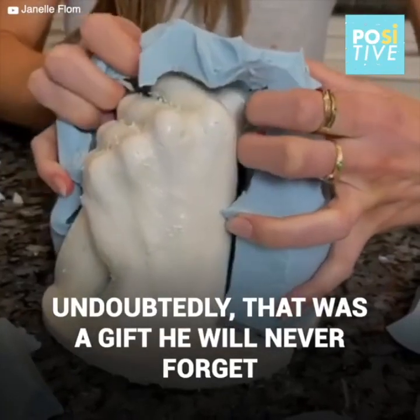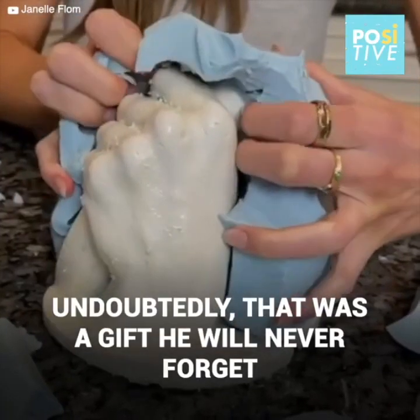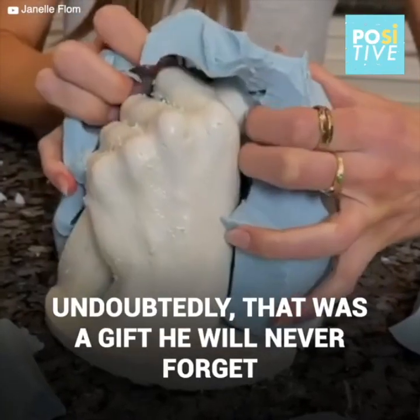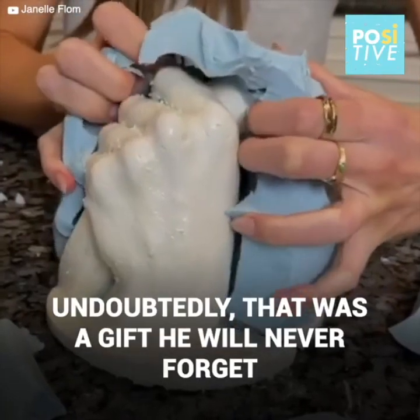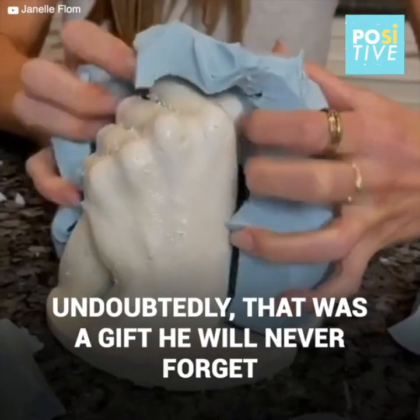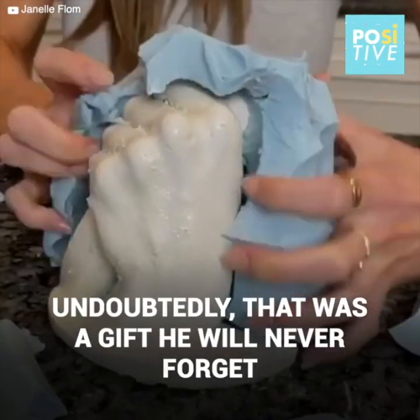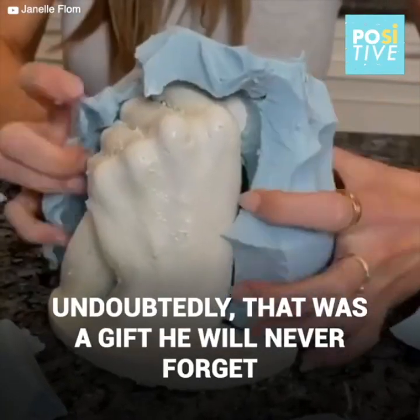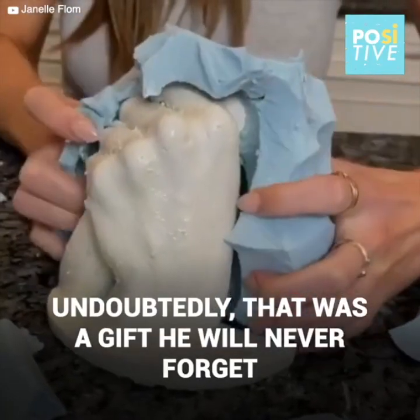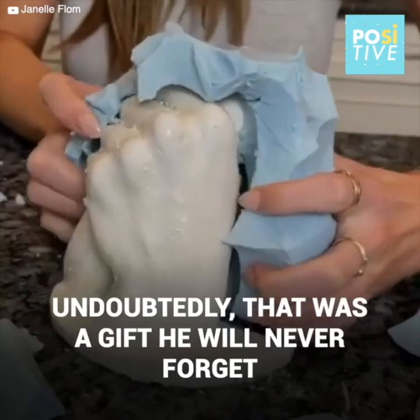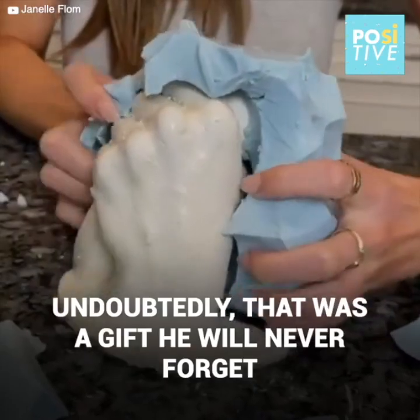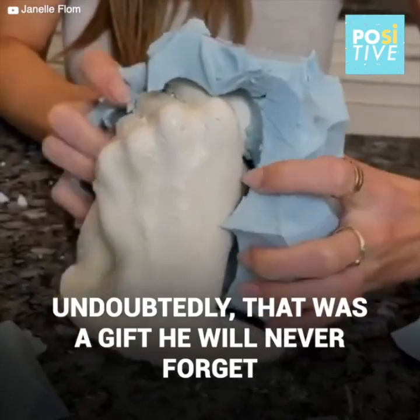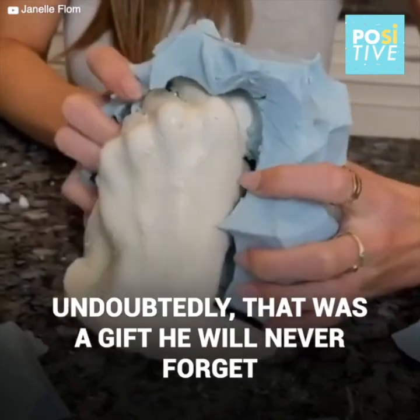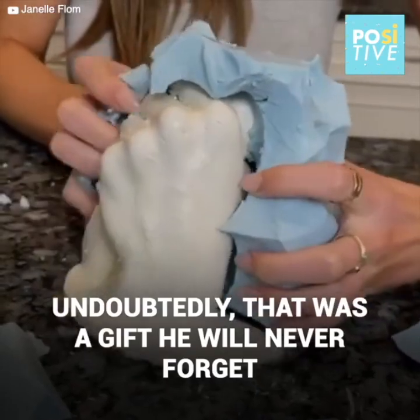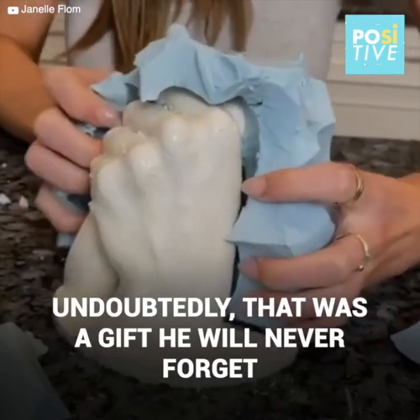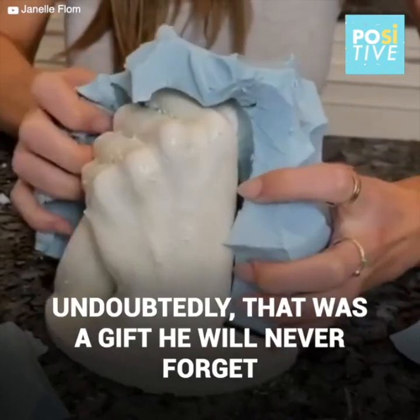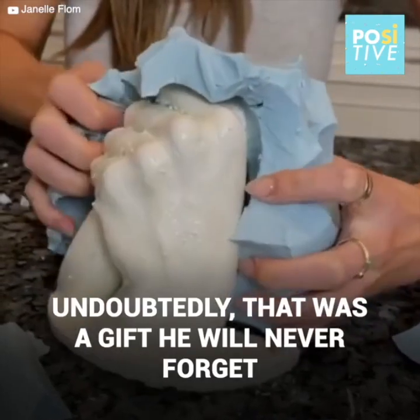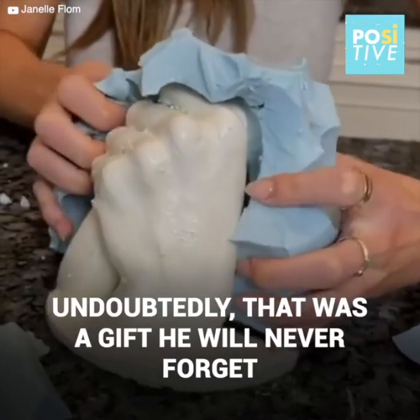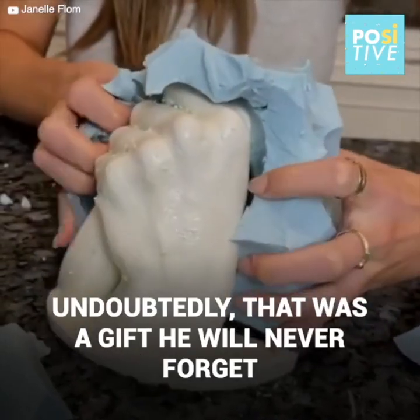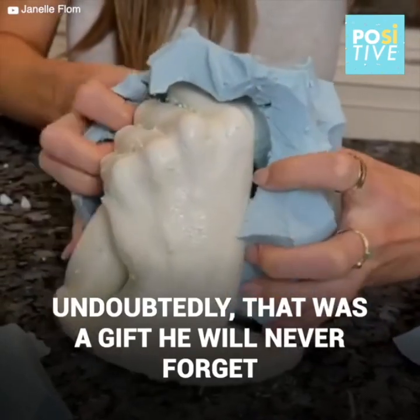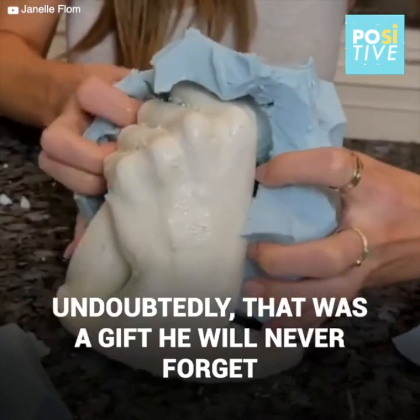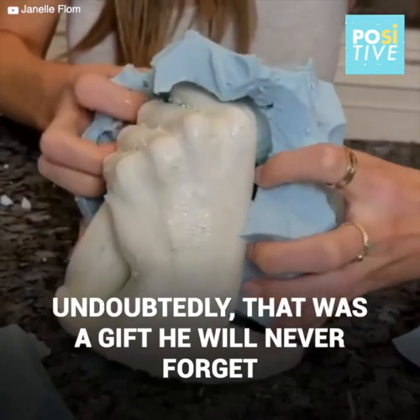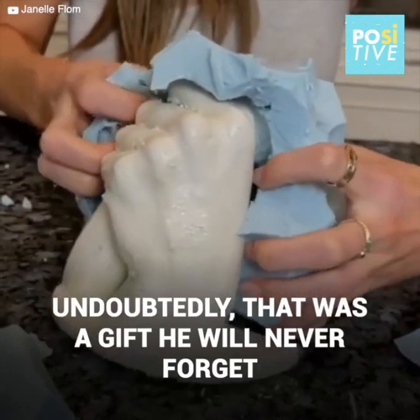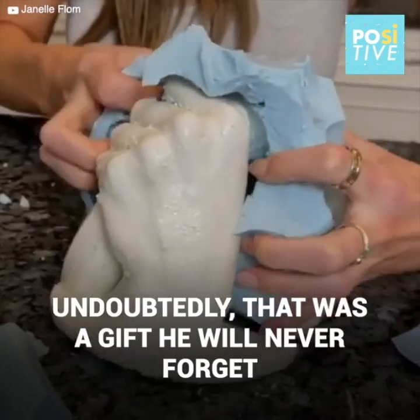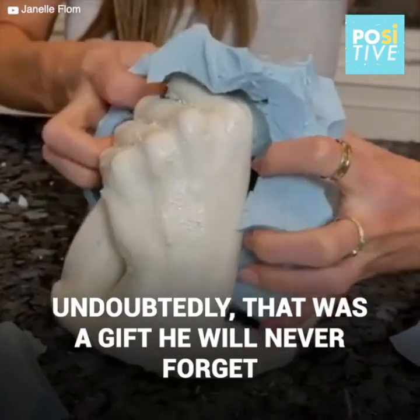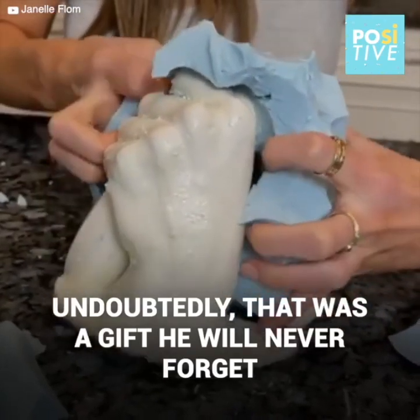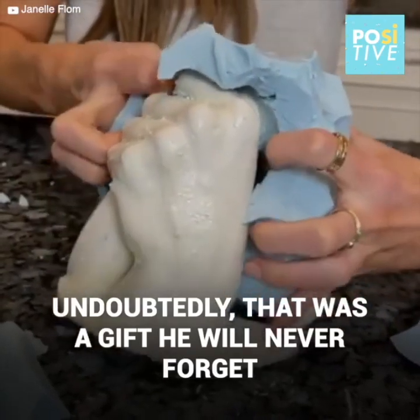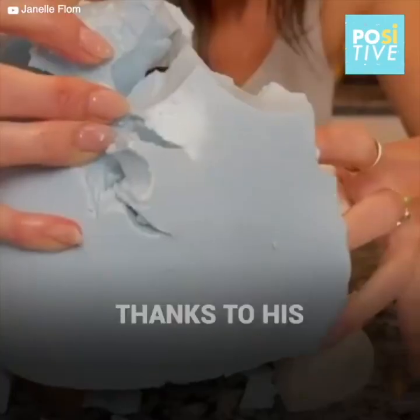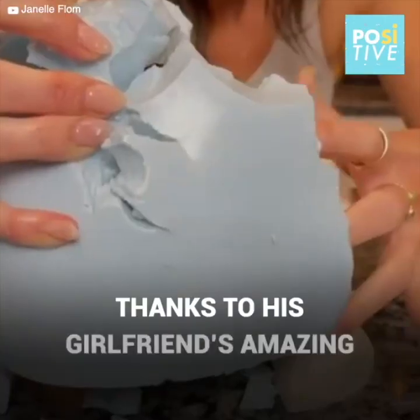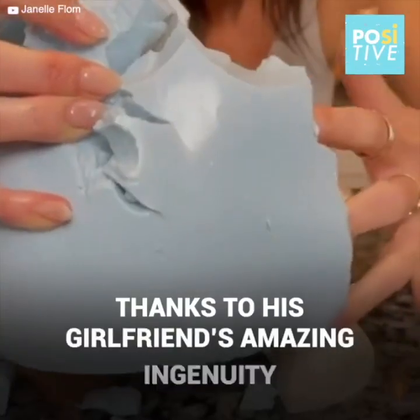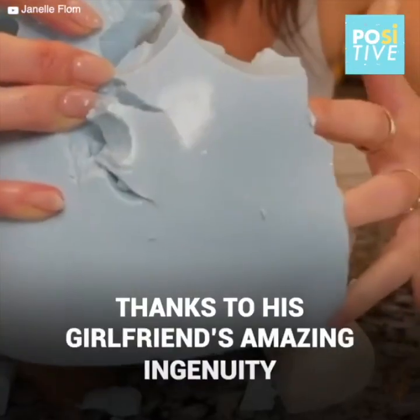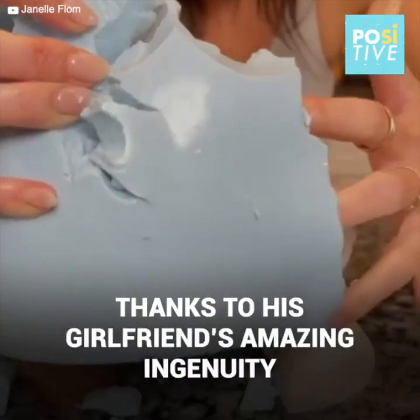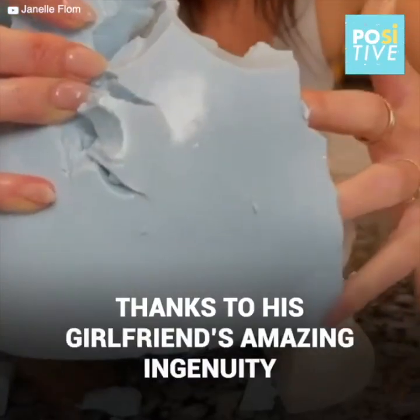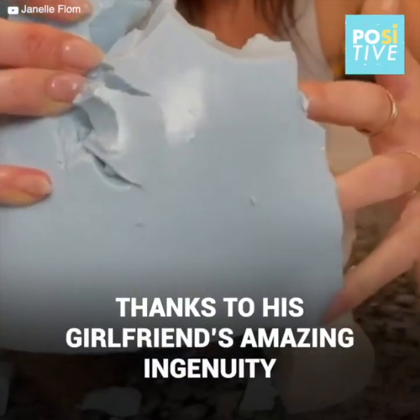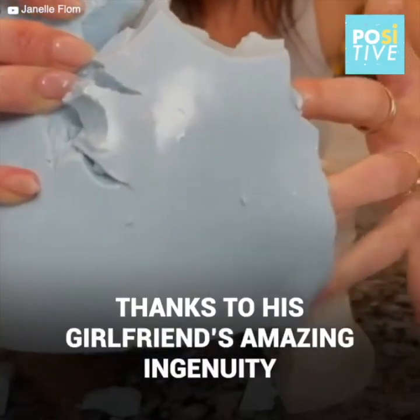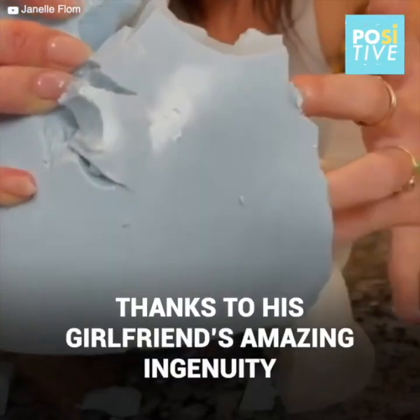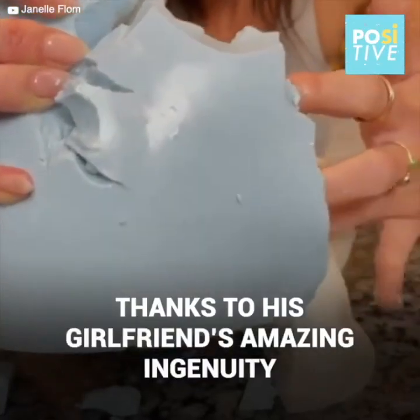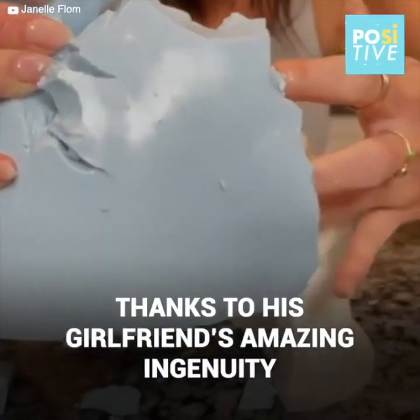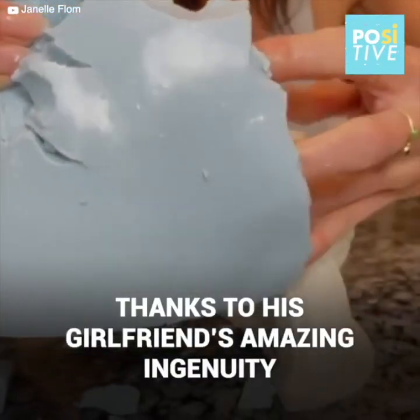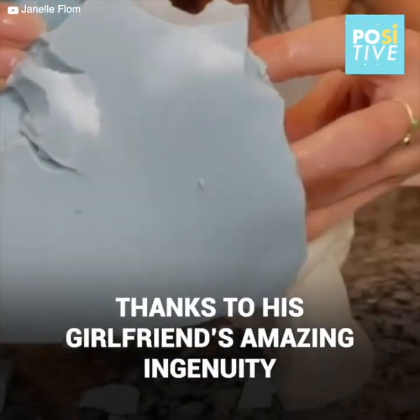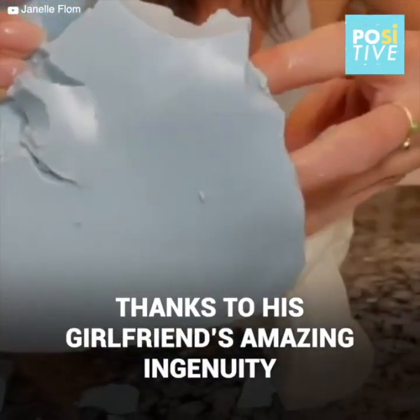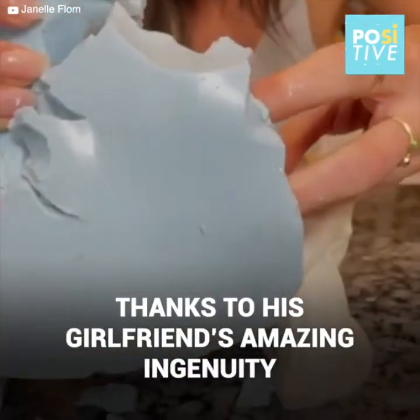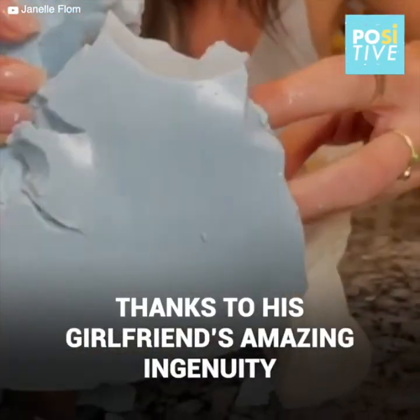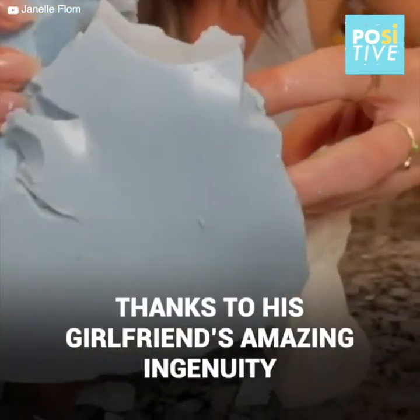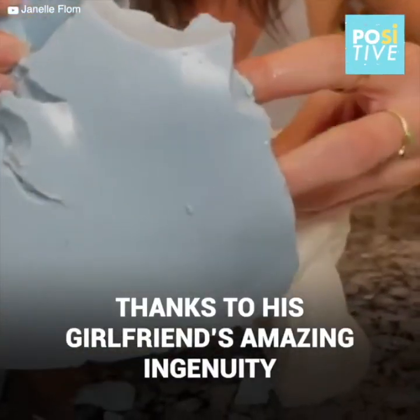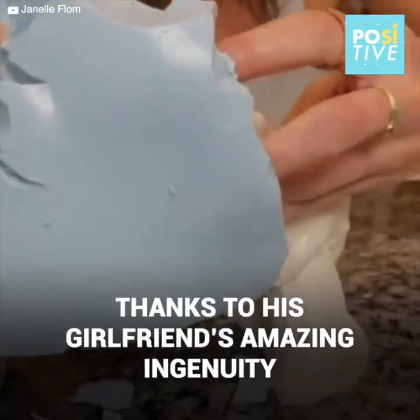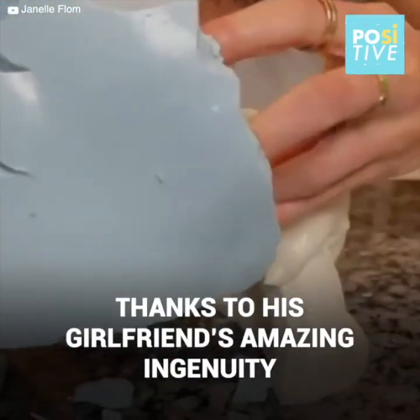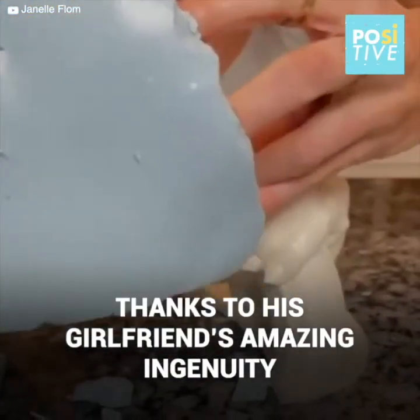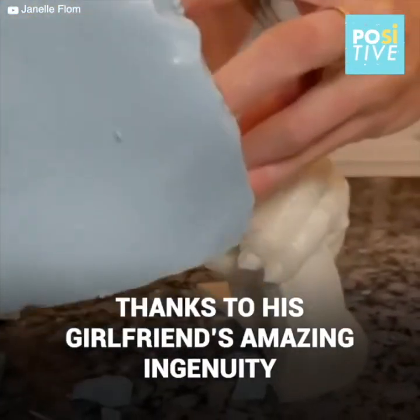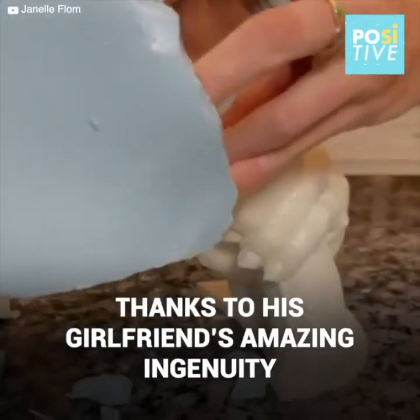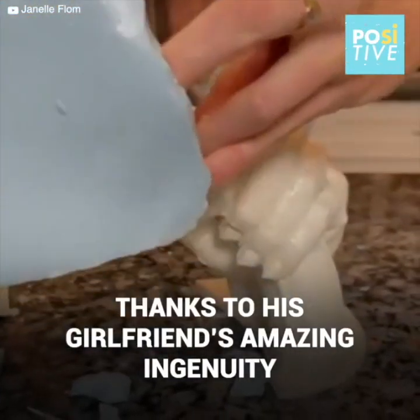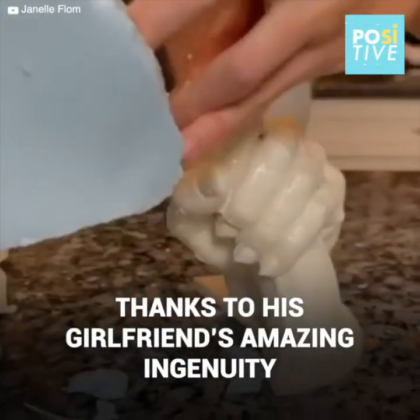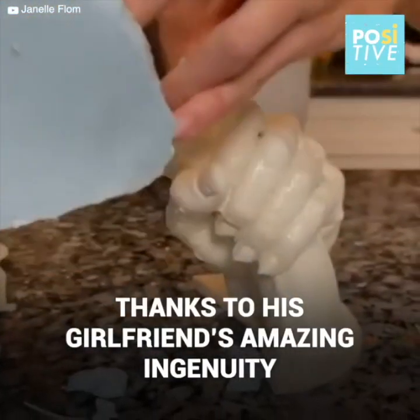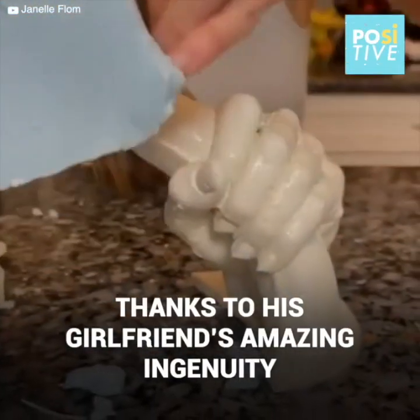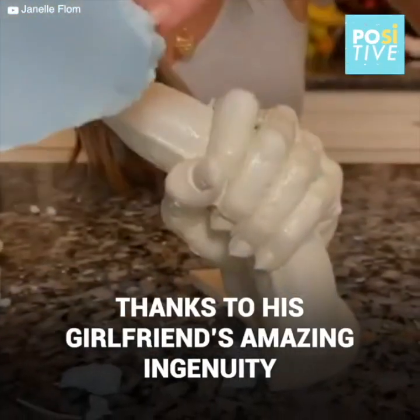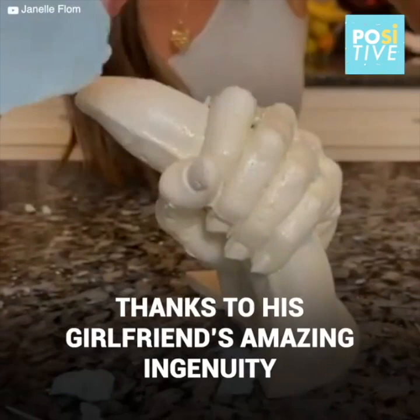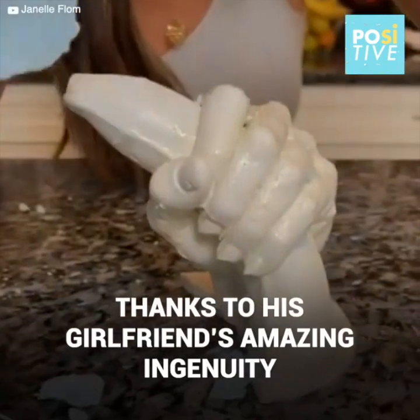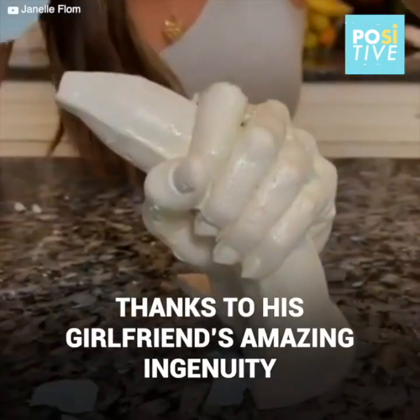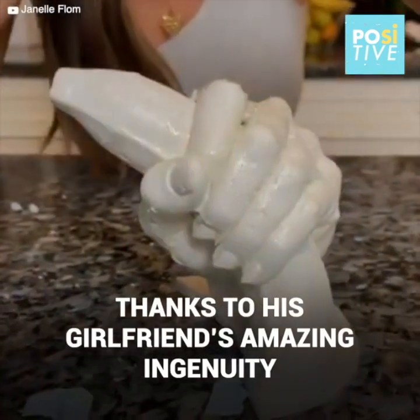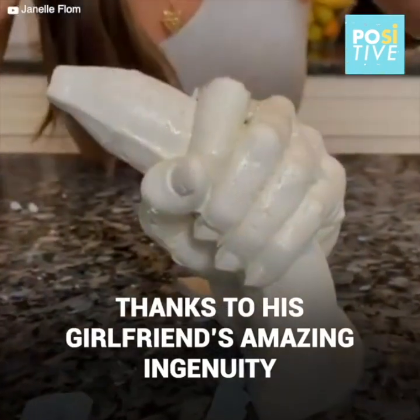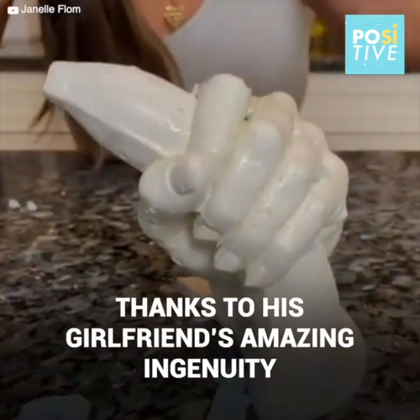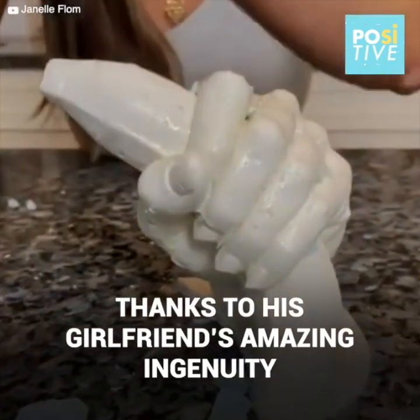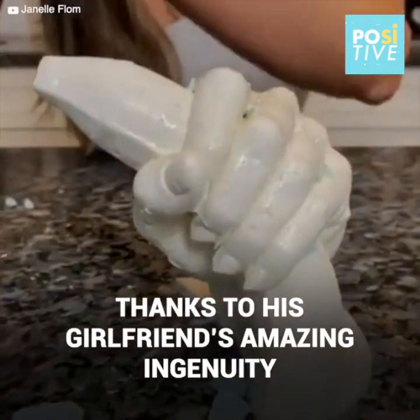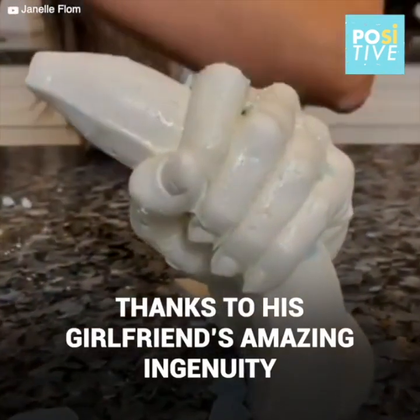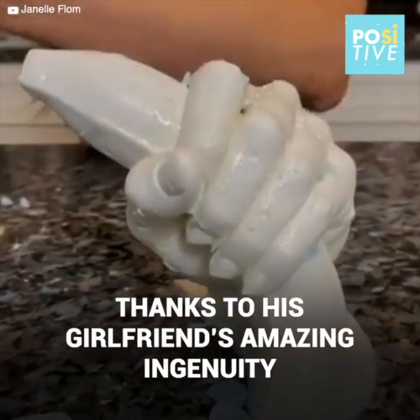Oh. I see what it said. Get it all off in one piece.